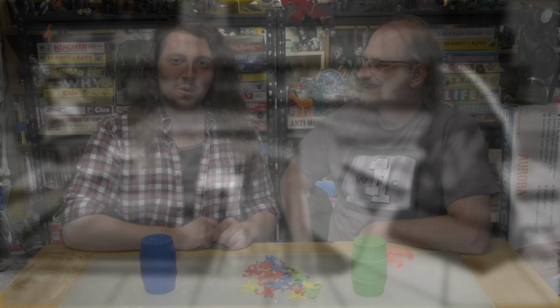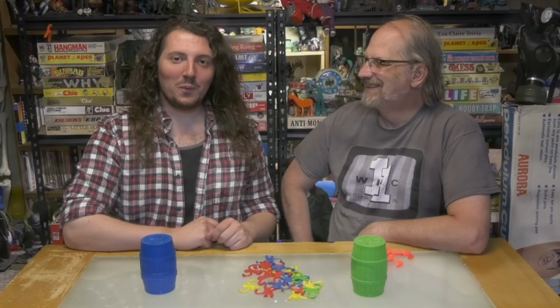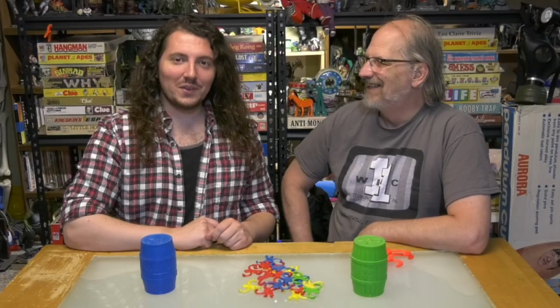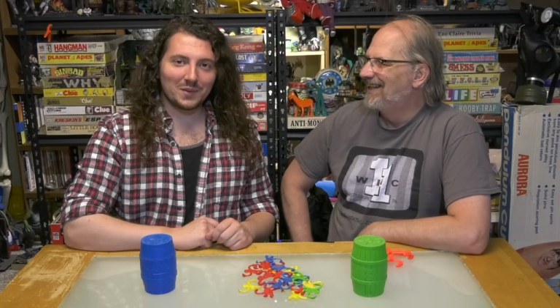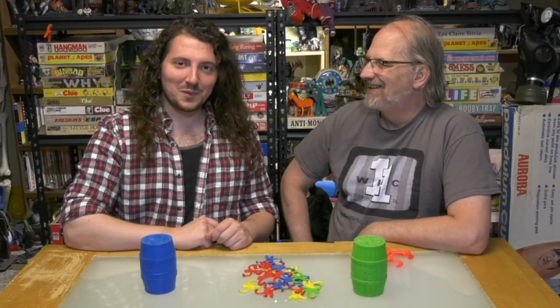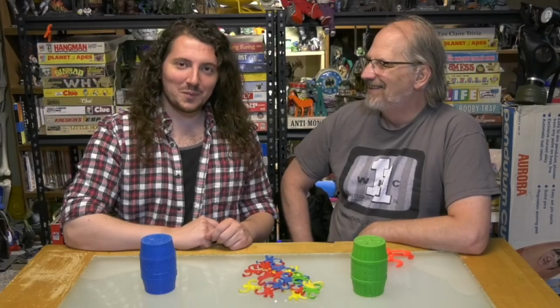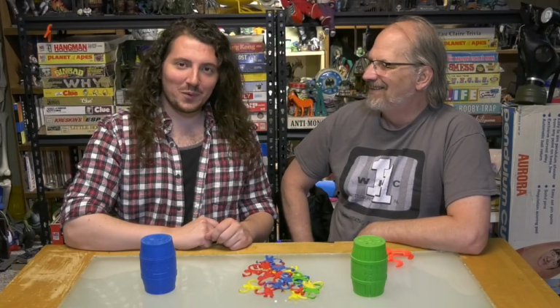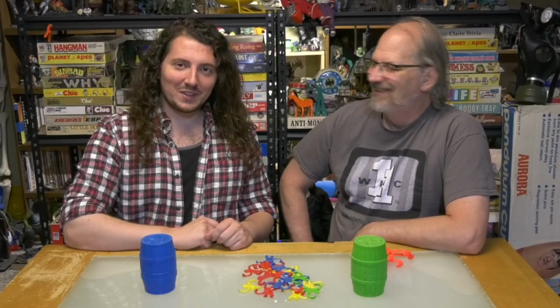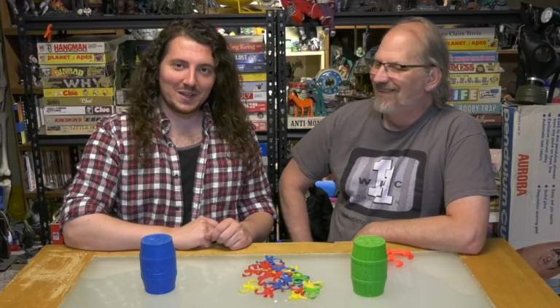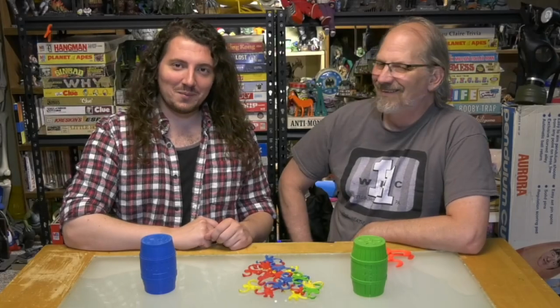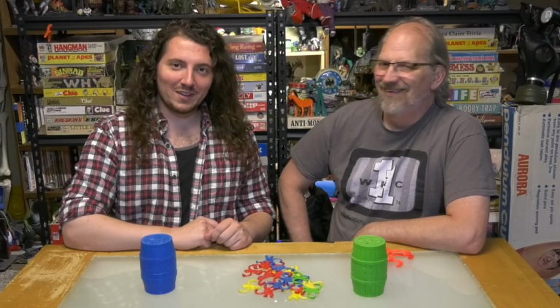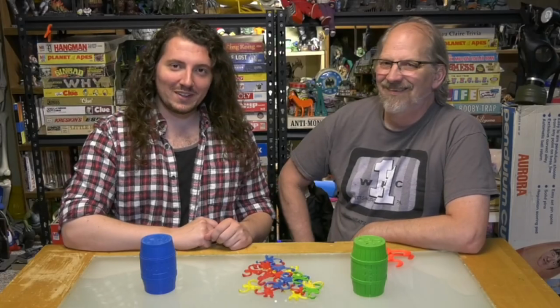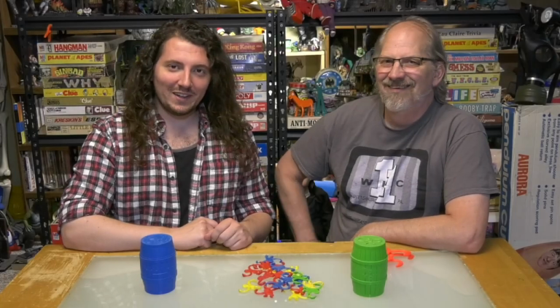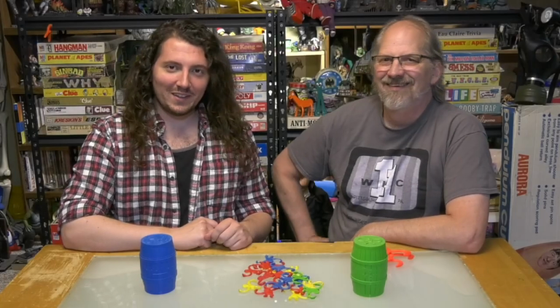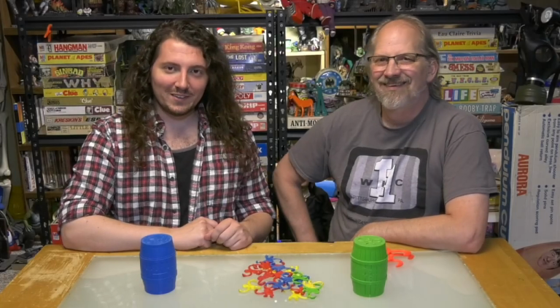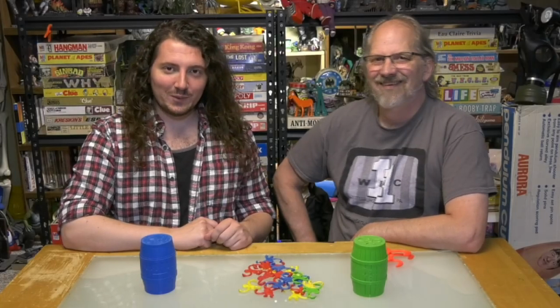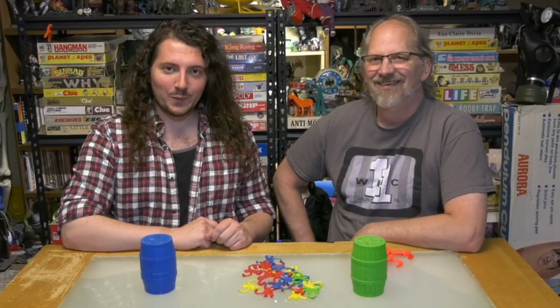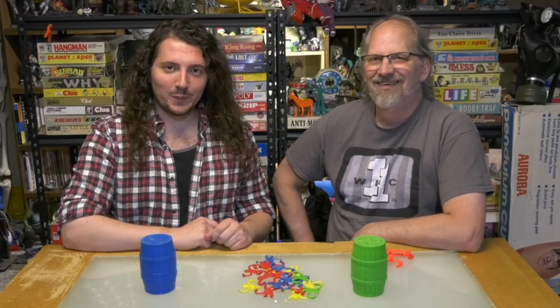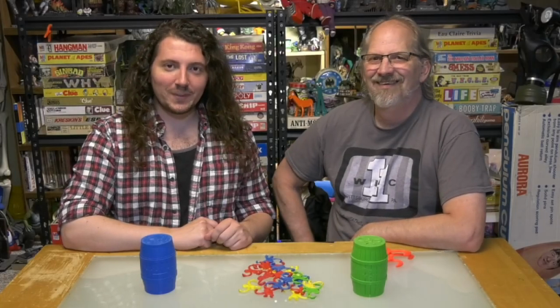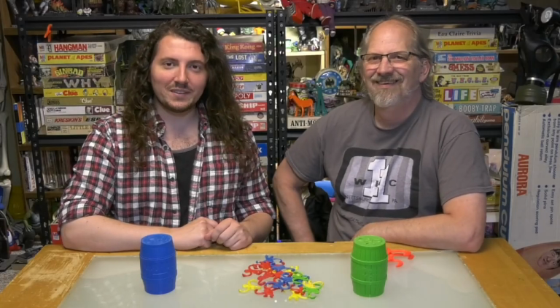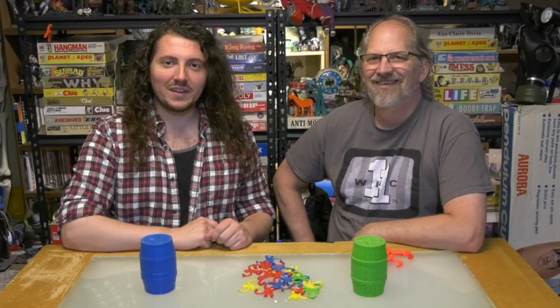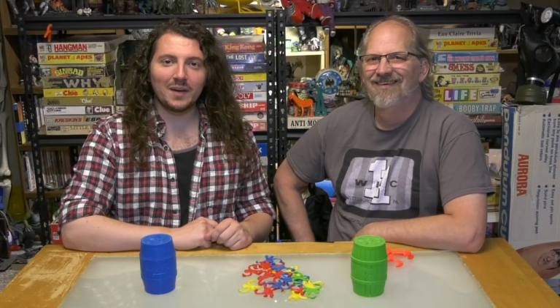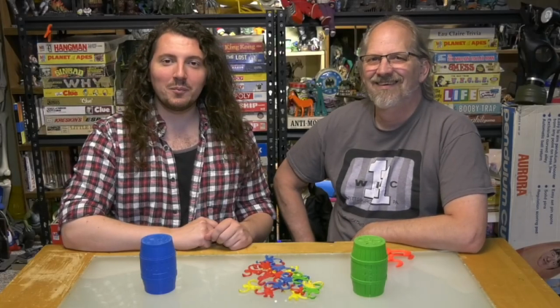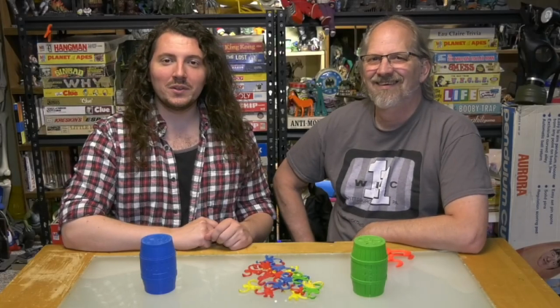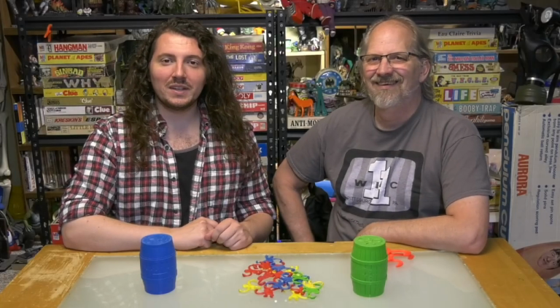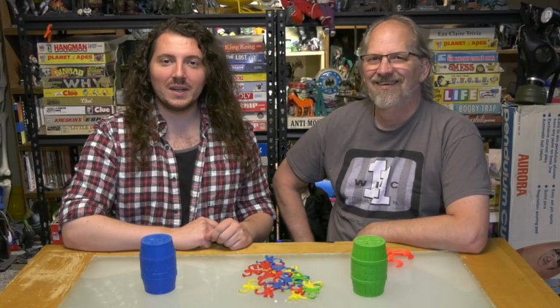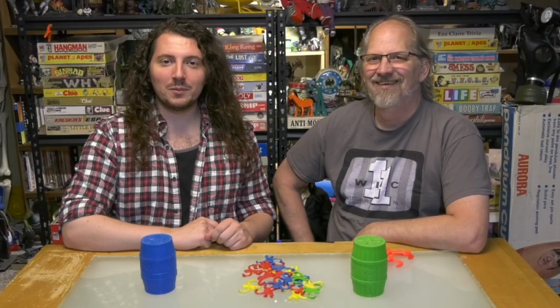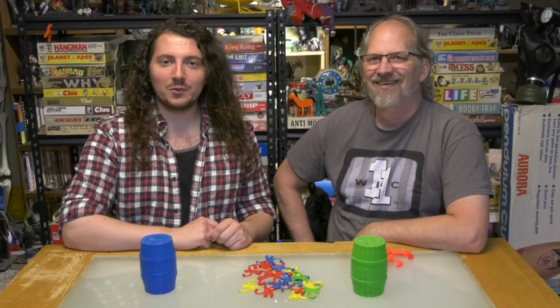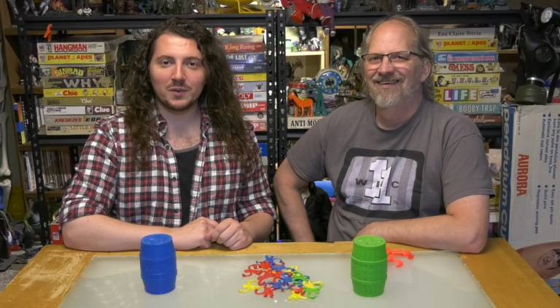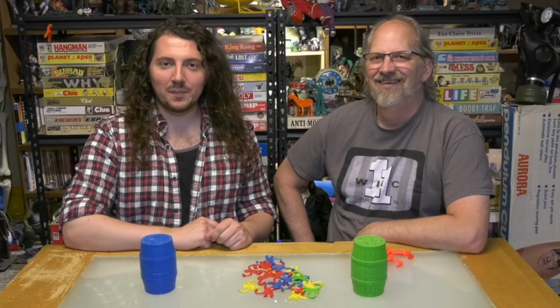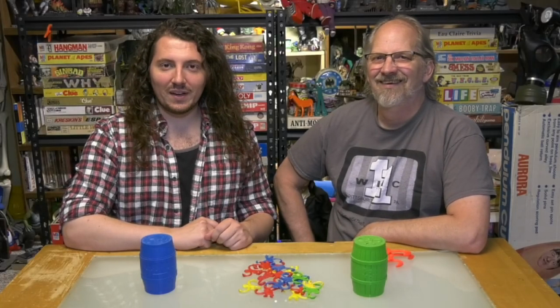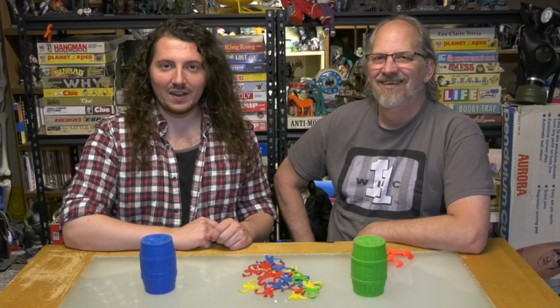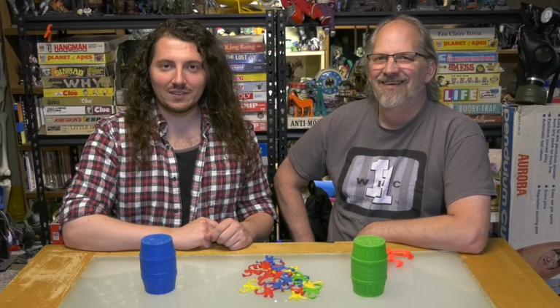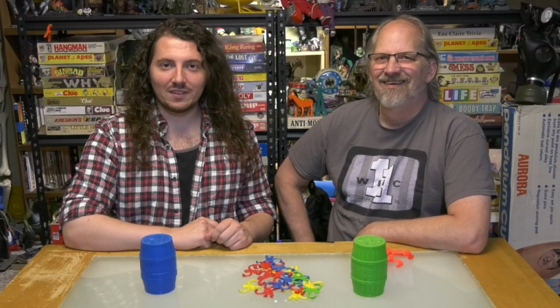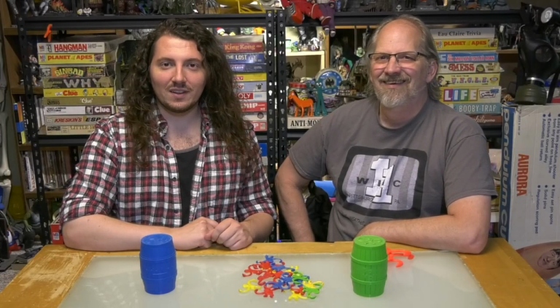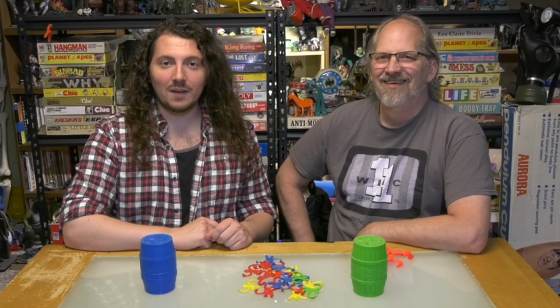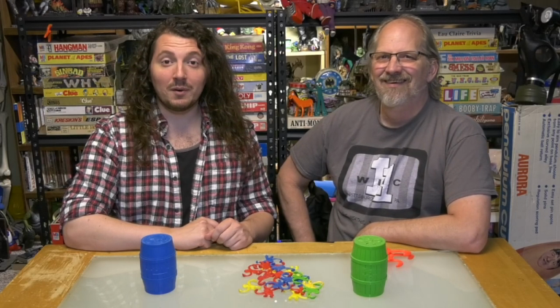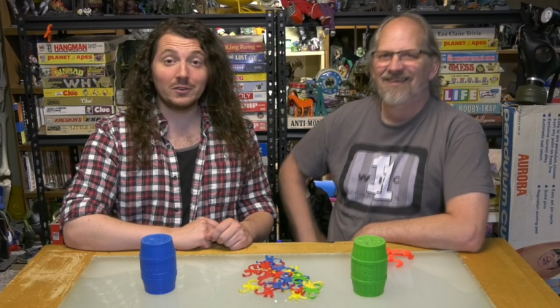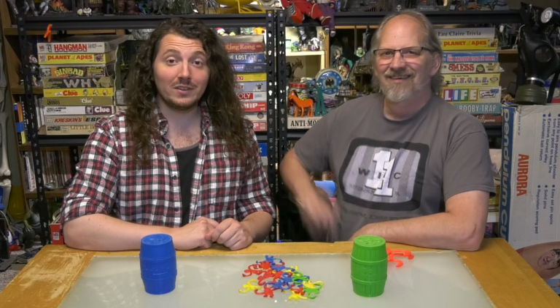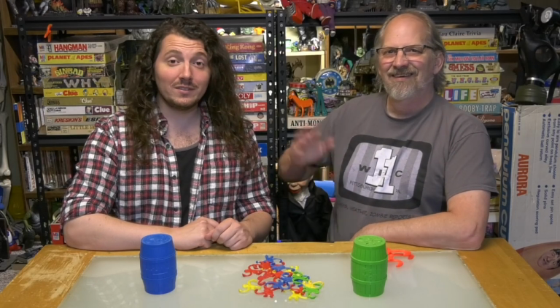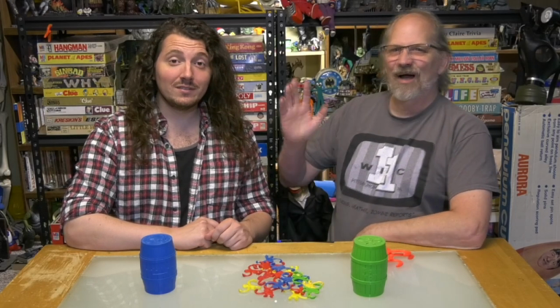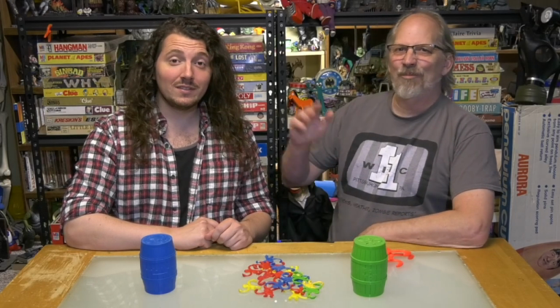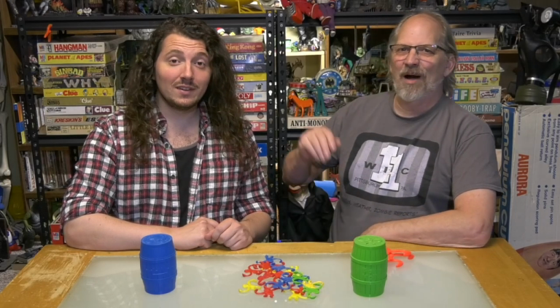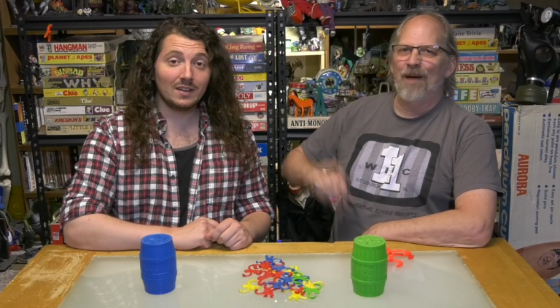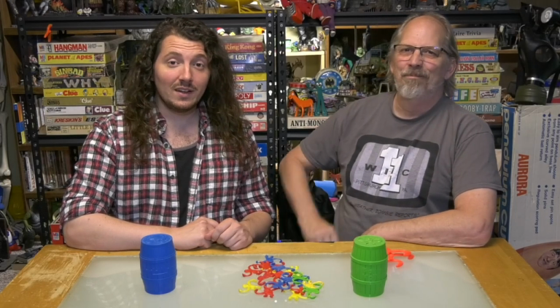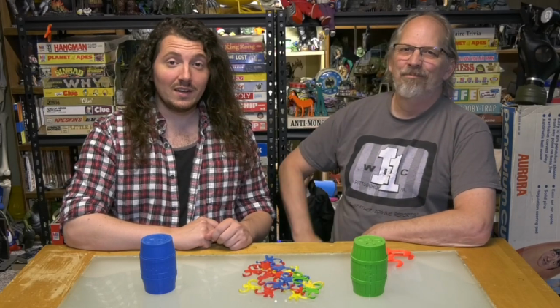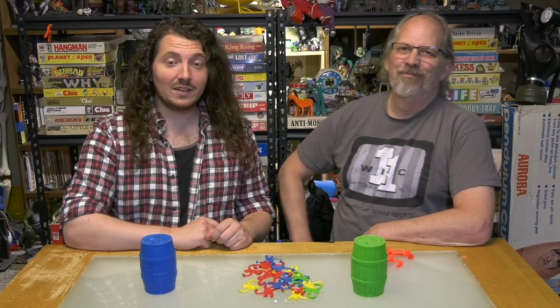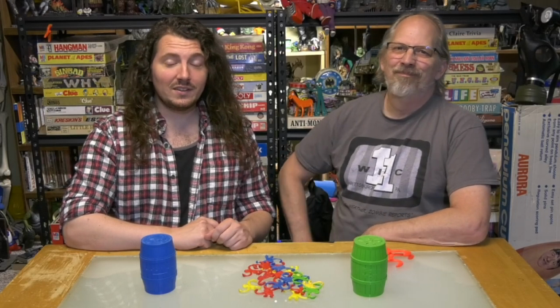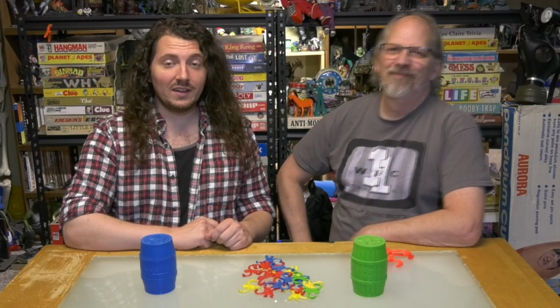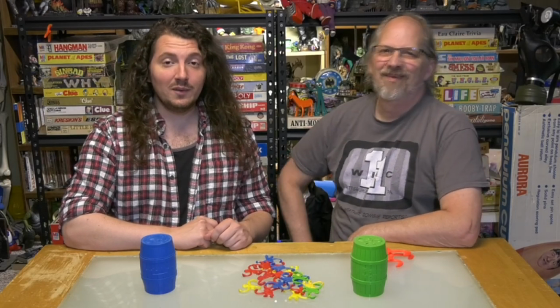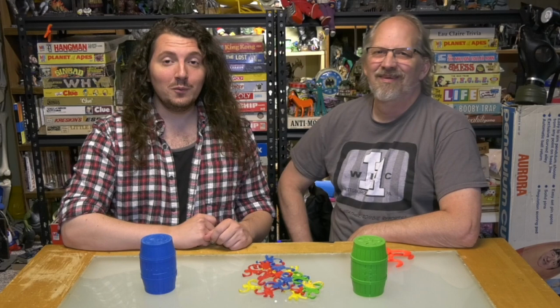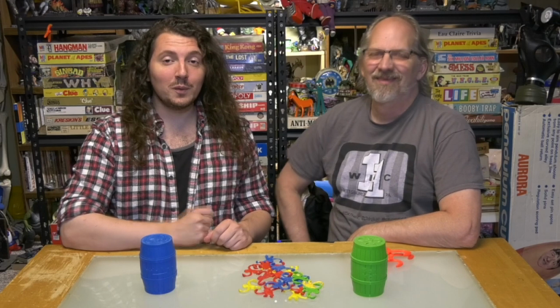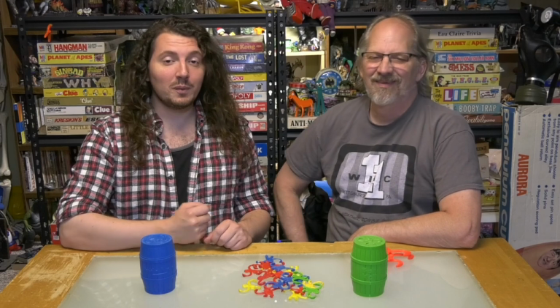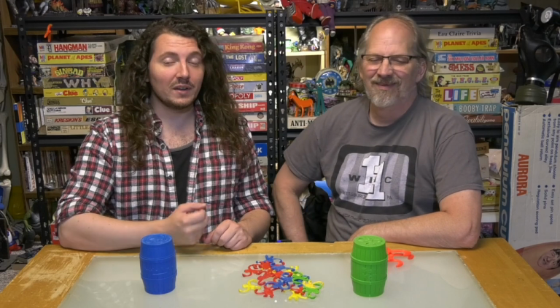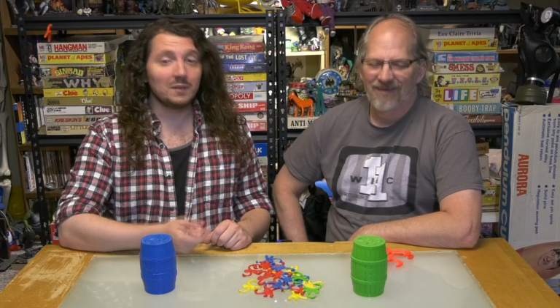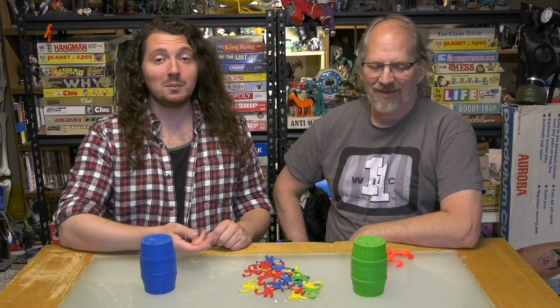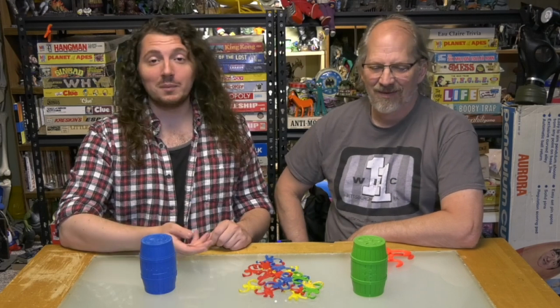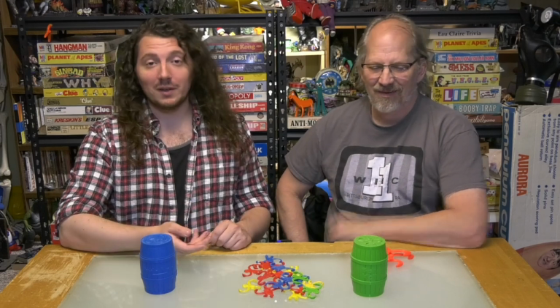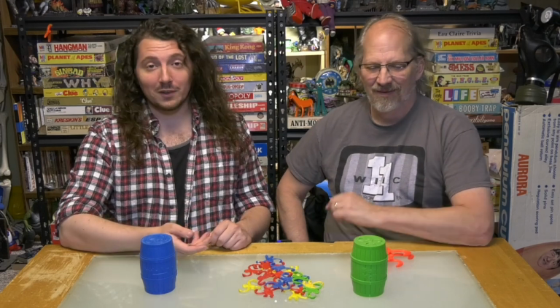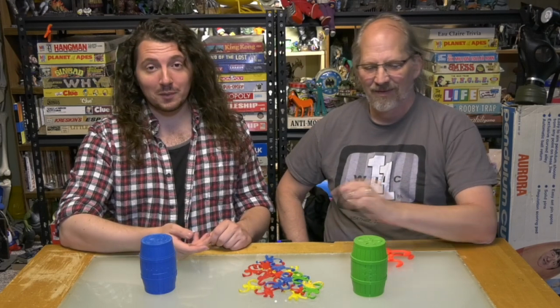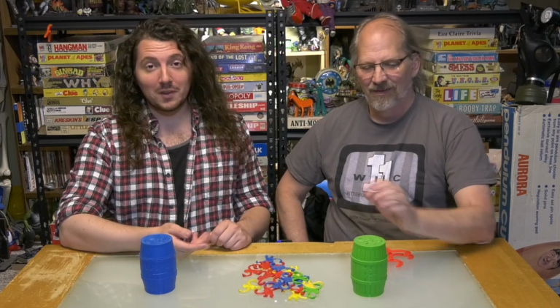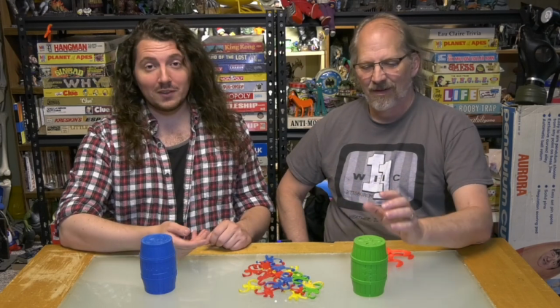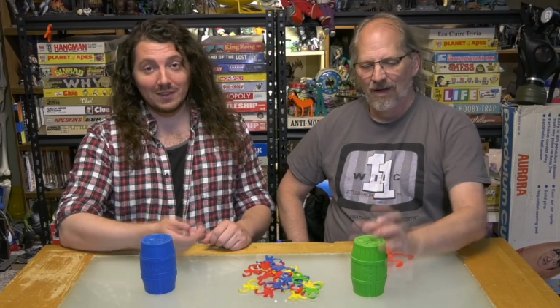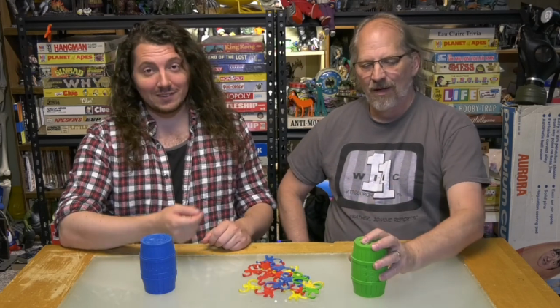Welcome to Board Game Archaeology, where we play time-worn games from the past. I'm Hunter, I'm Rob, and today we're playing Barrel of Monkeys.